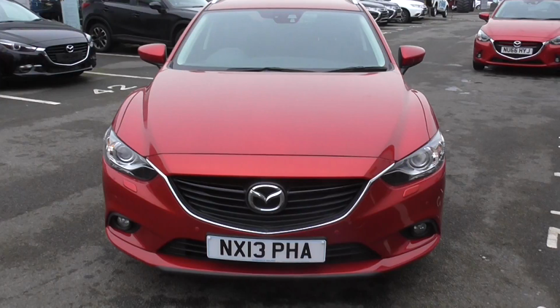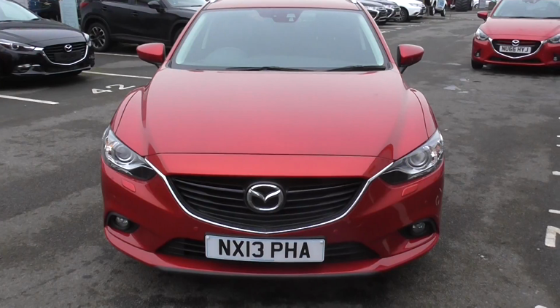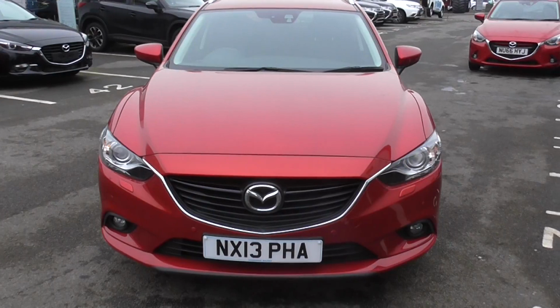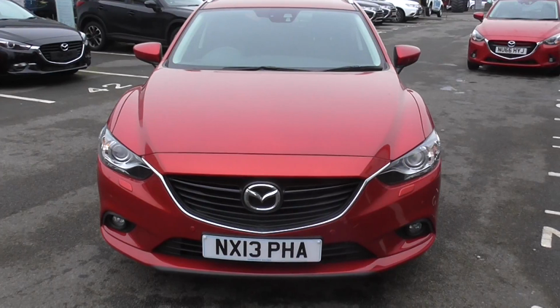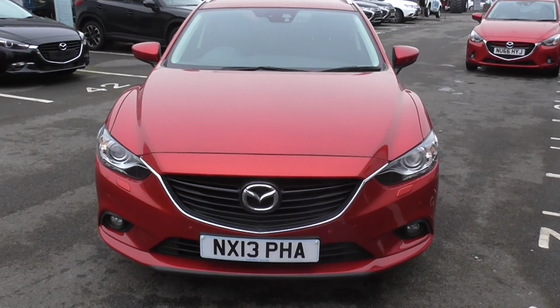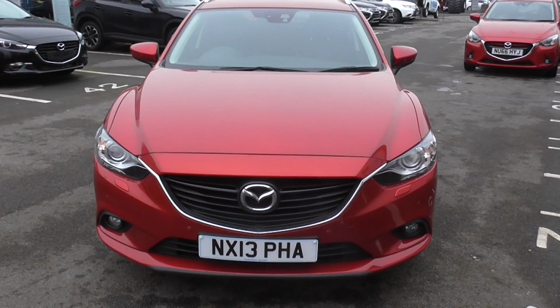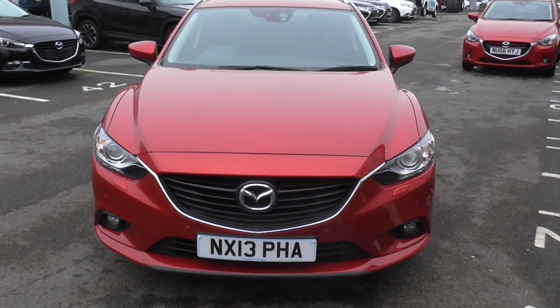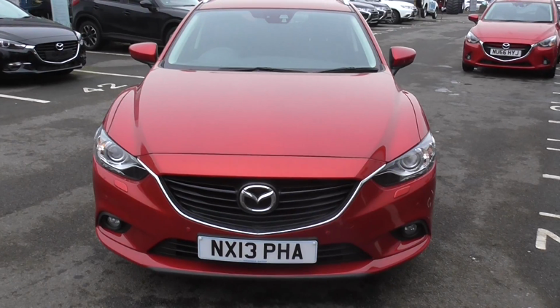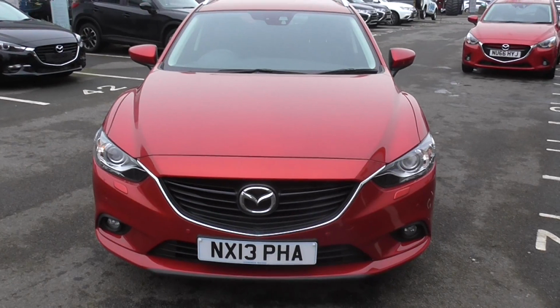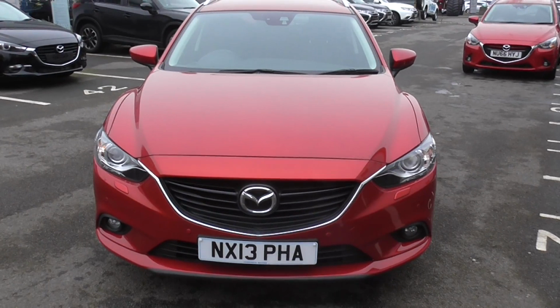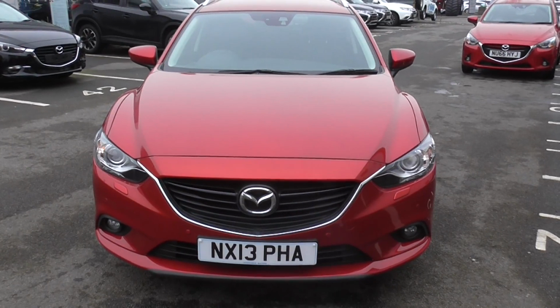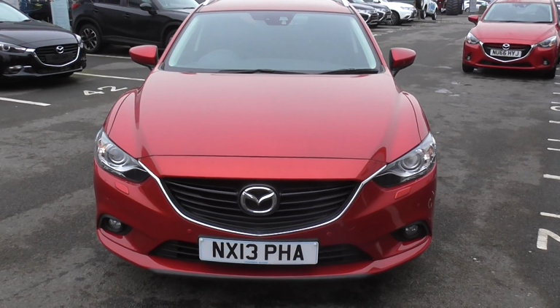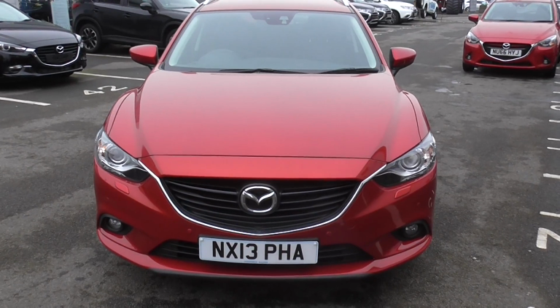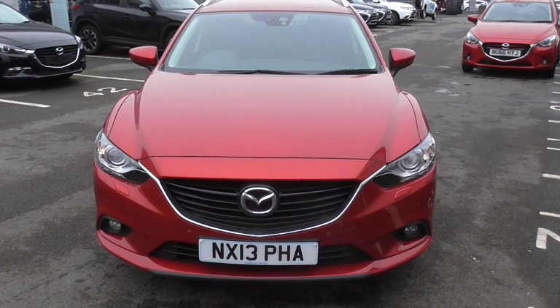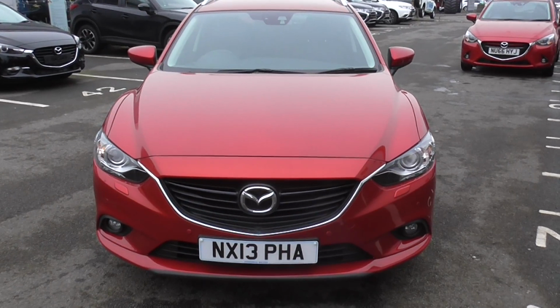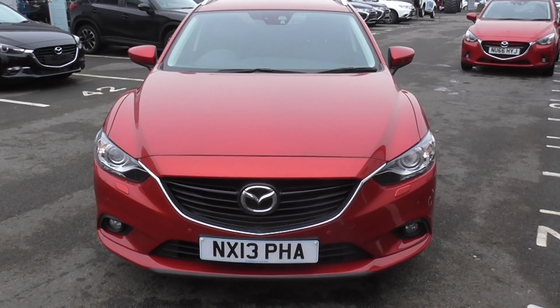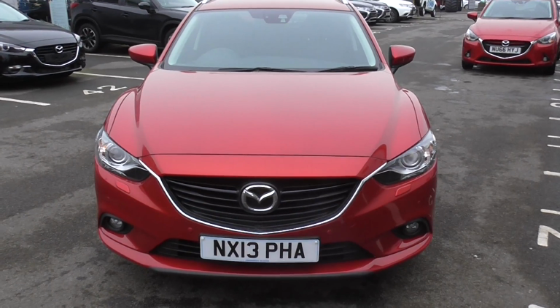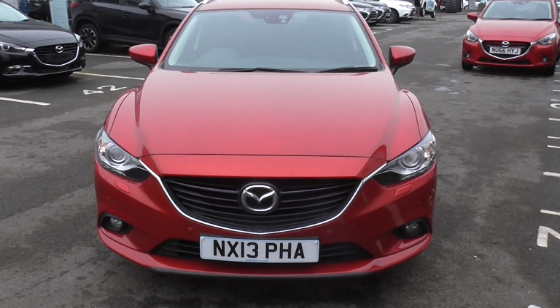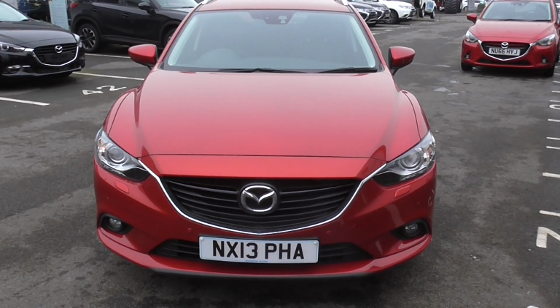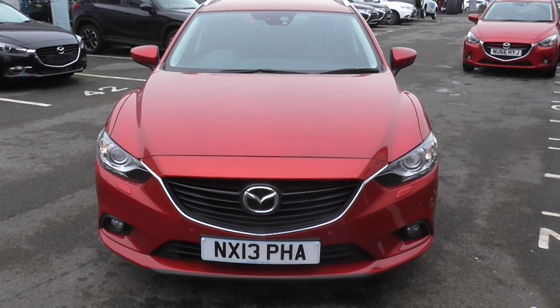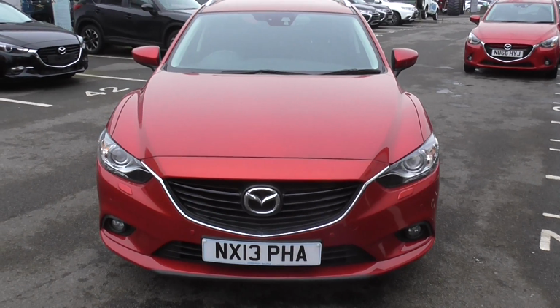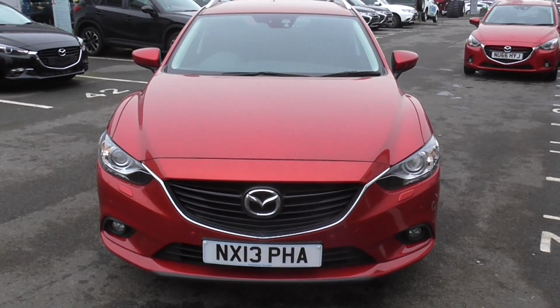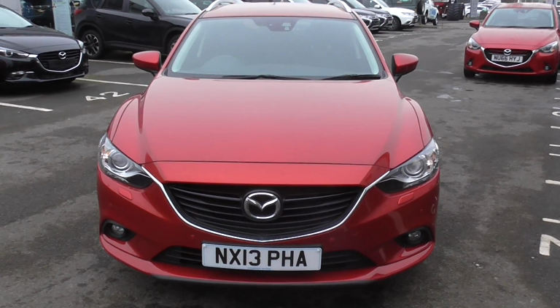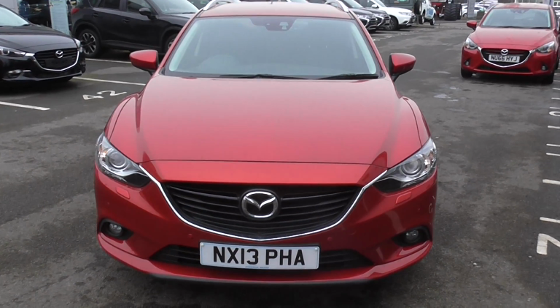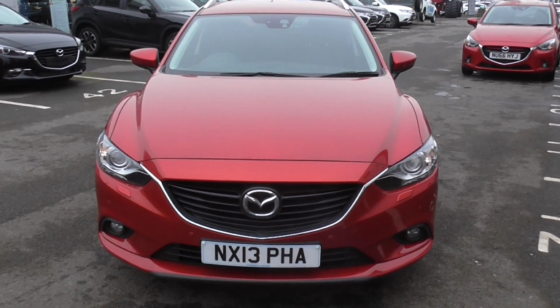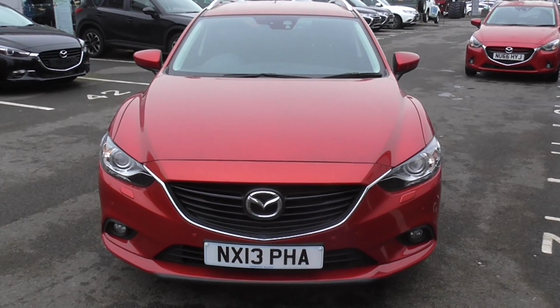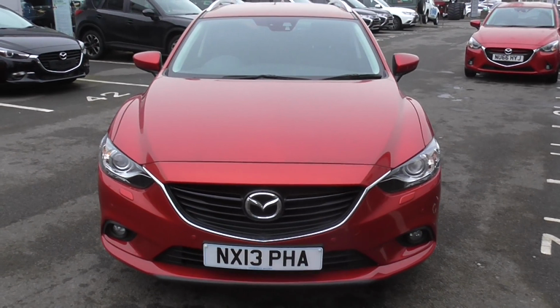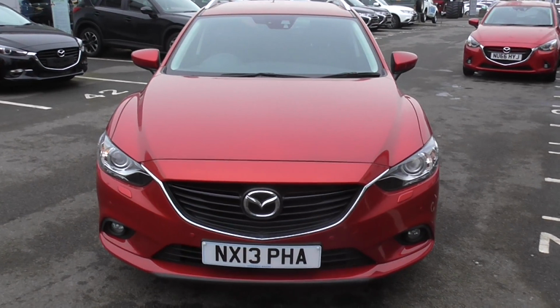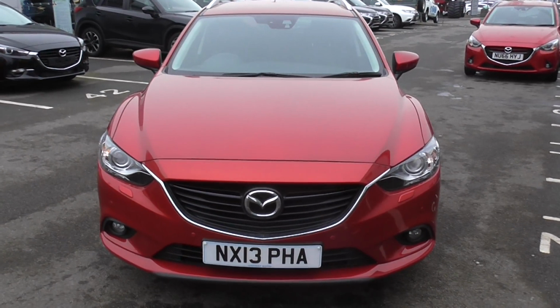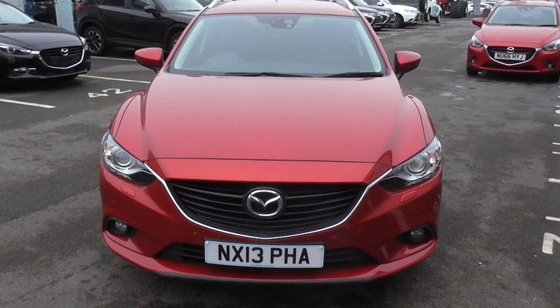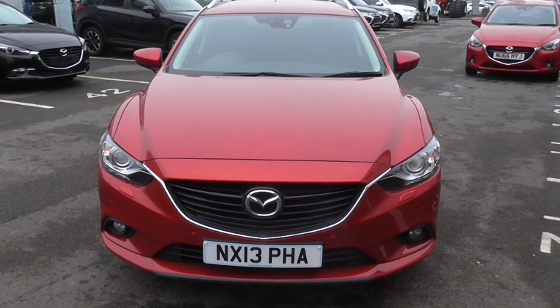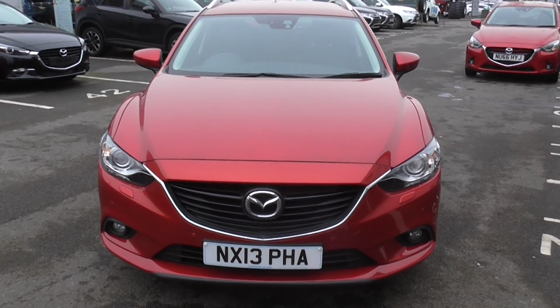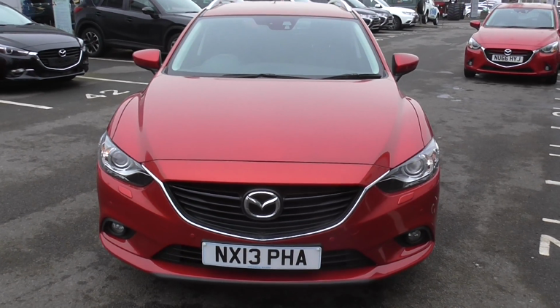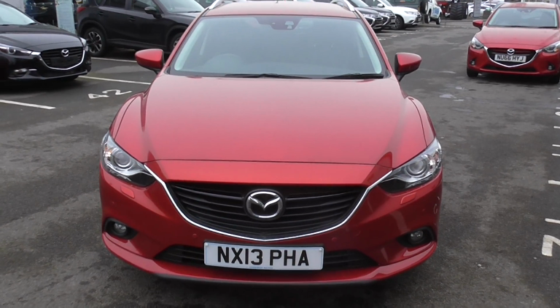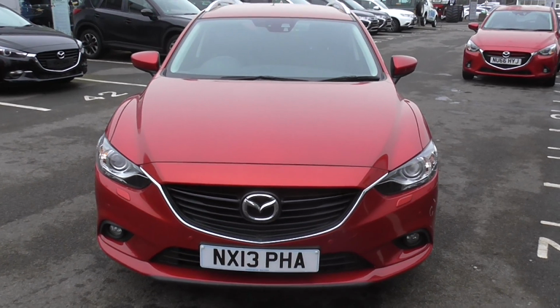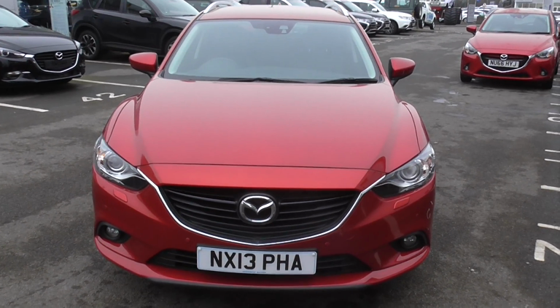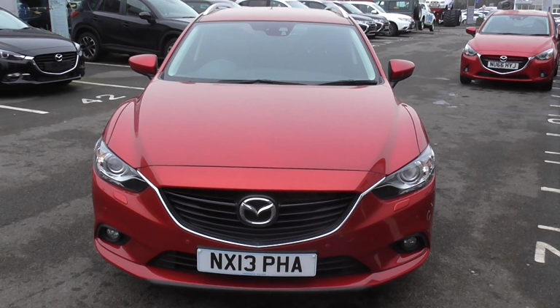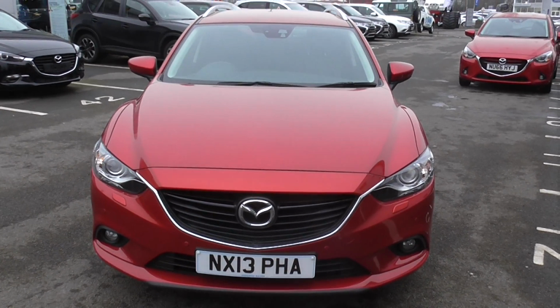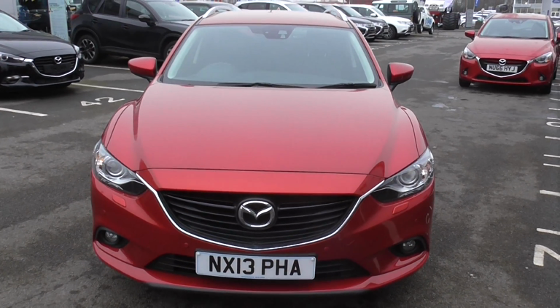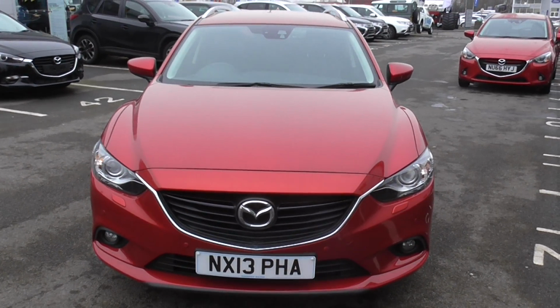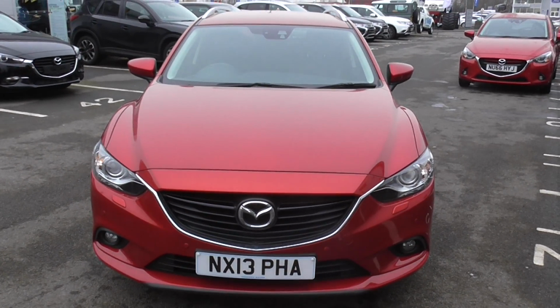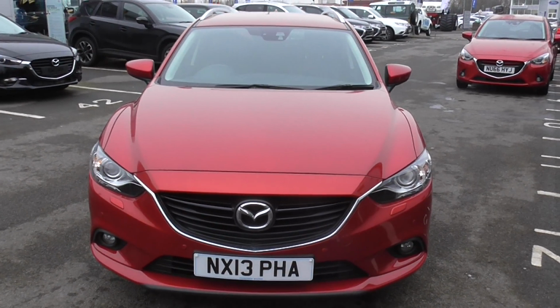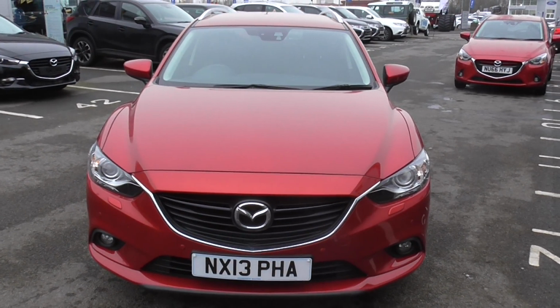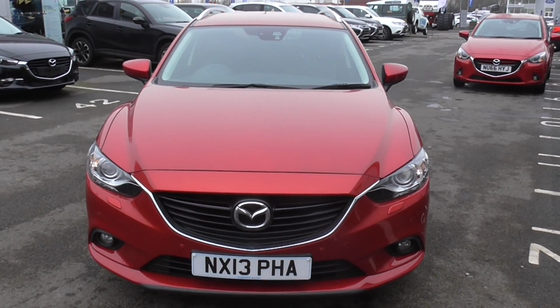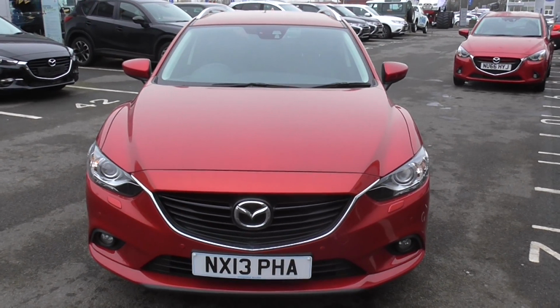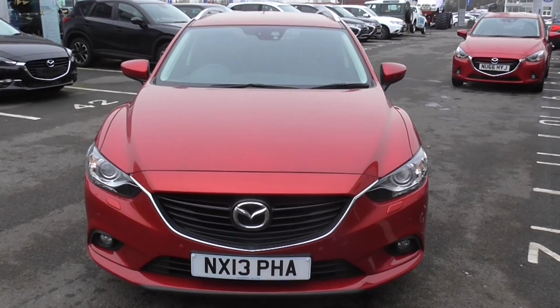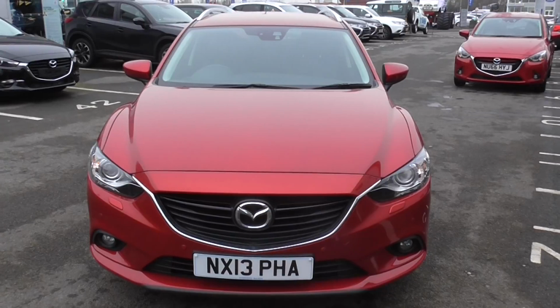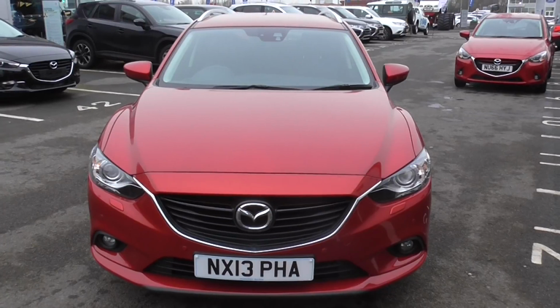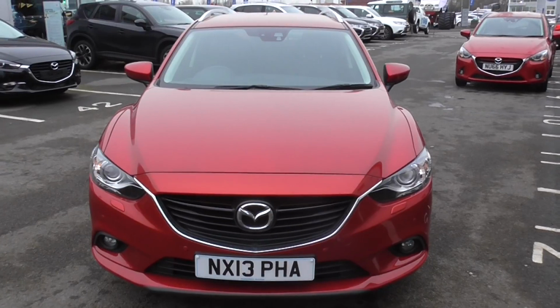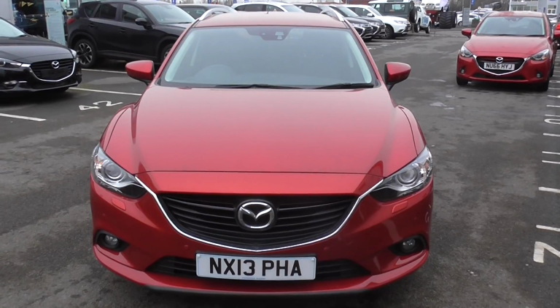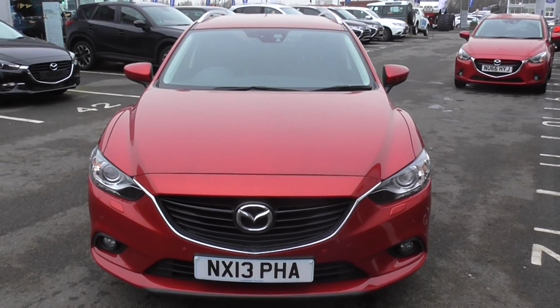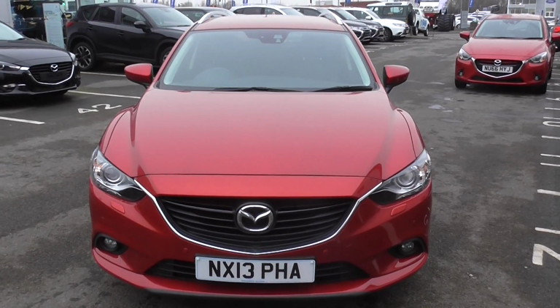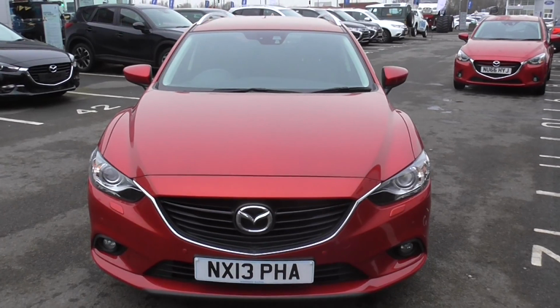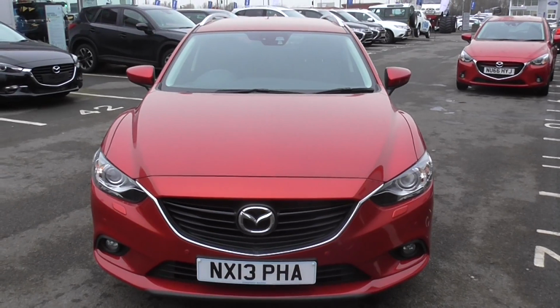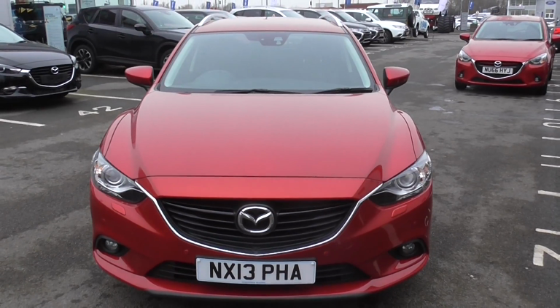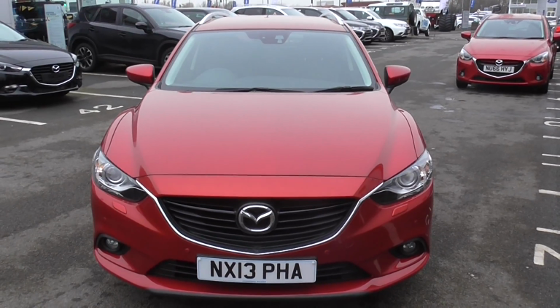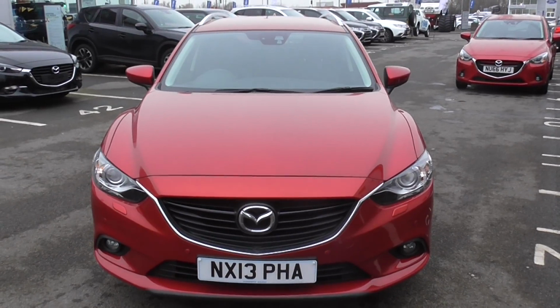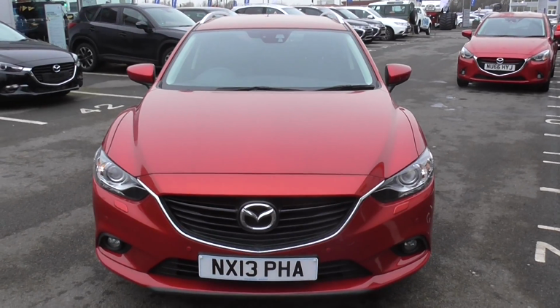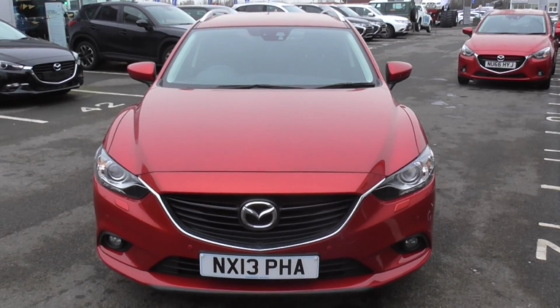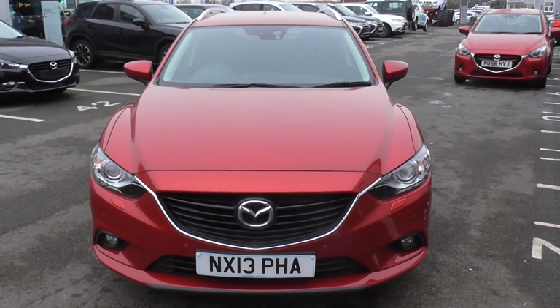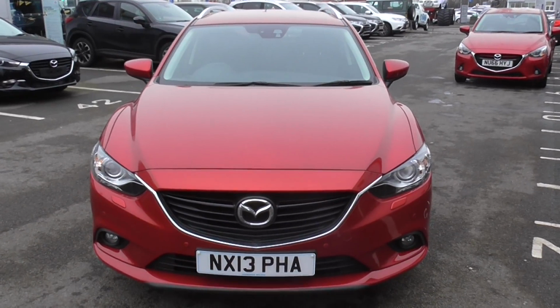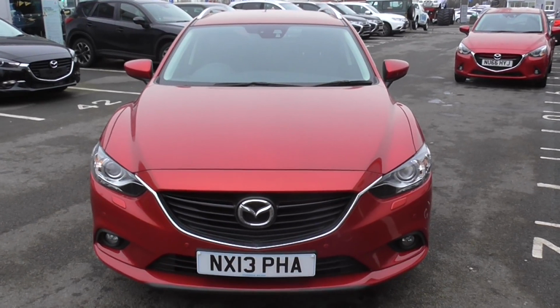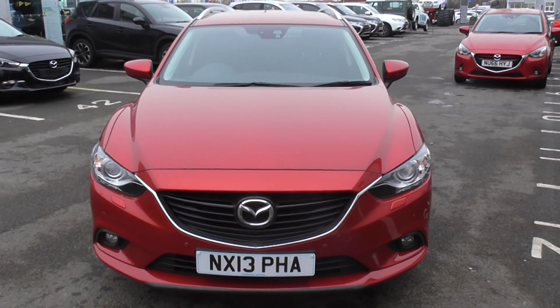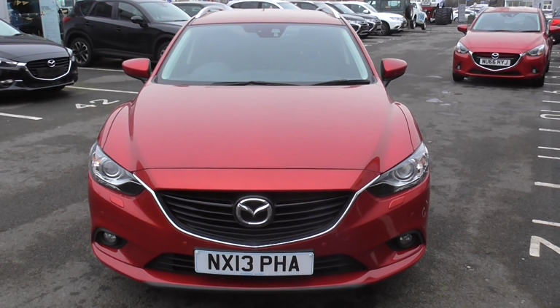Welcome to Jennings Mazda Middlesbrough. Today's presentation is on this Mazda 6 2.2 diesel Sport Nav estate.